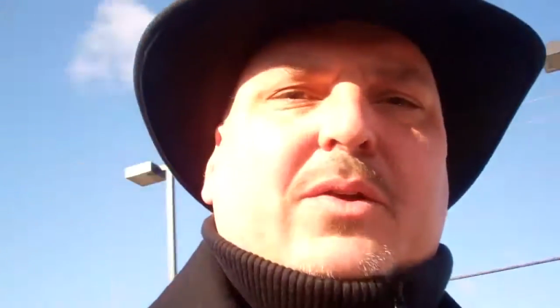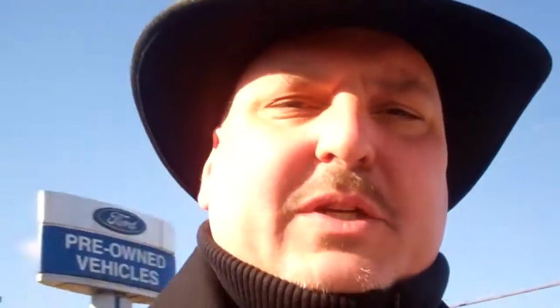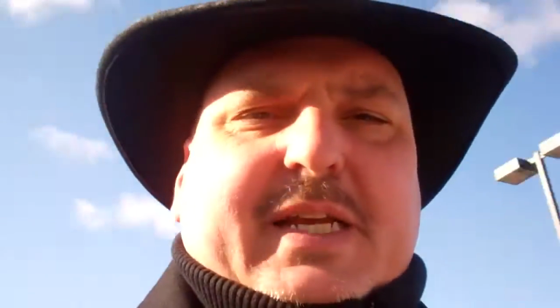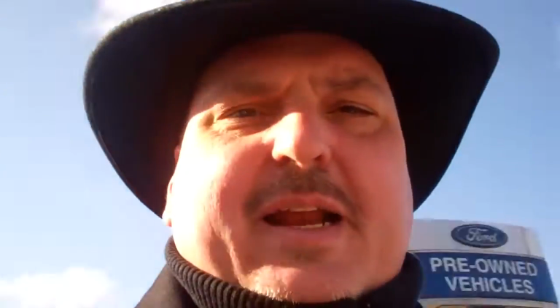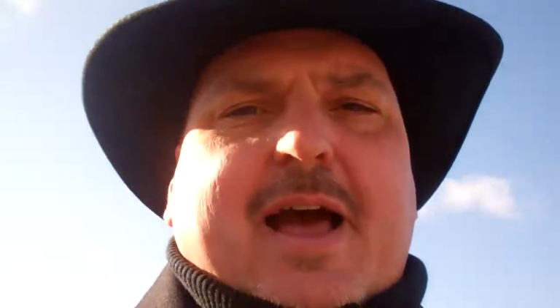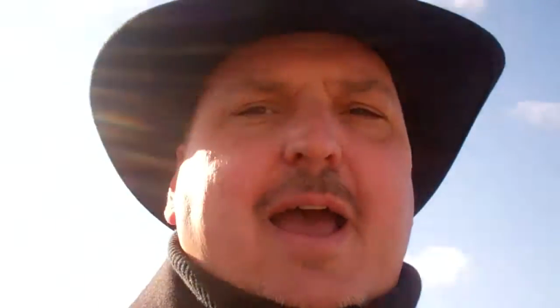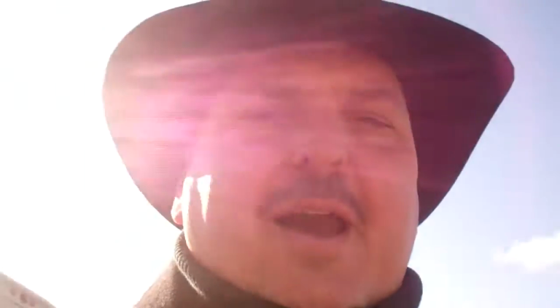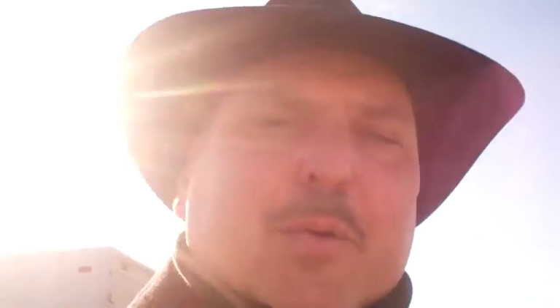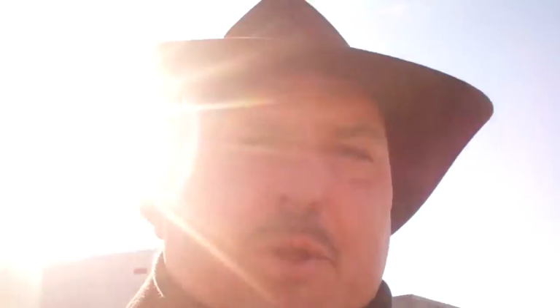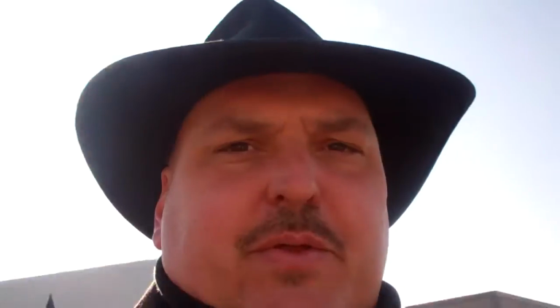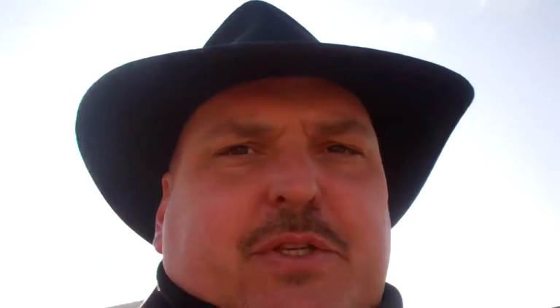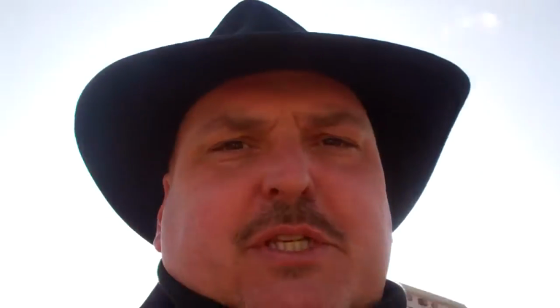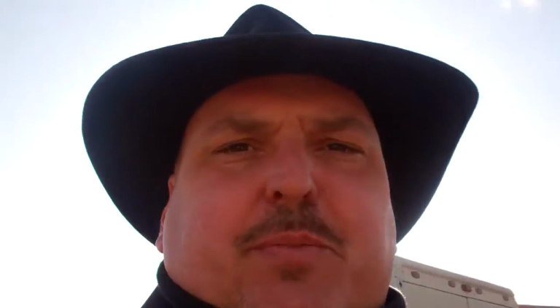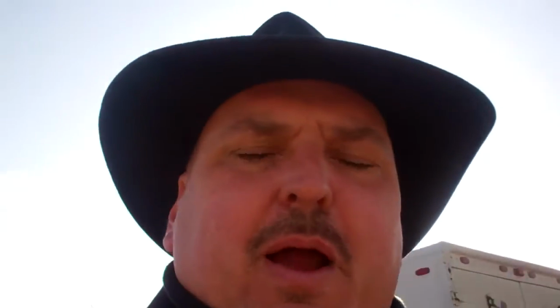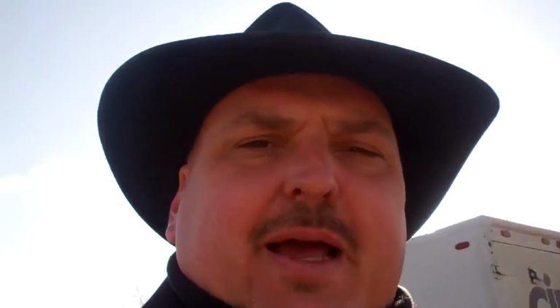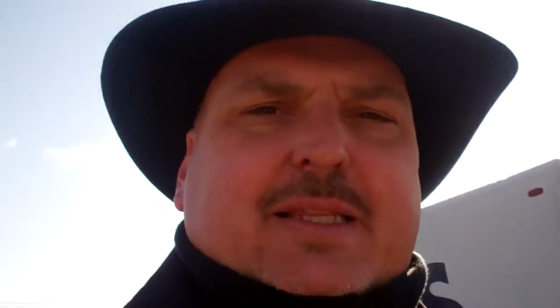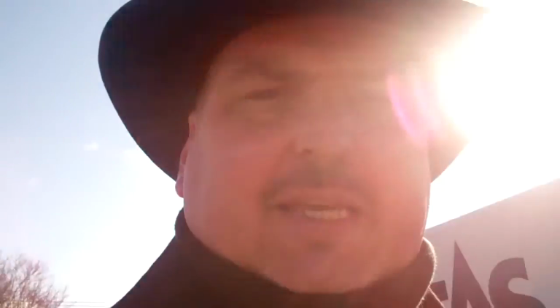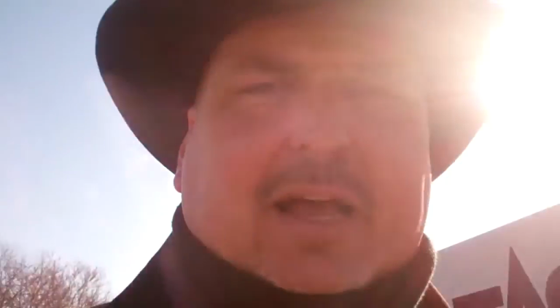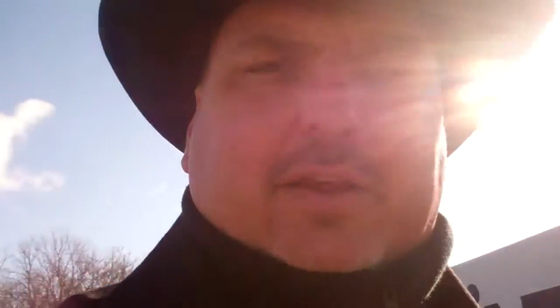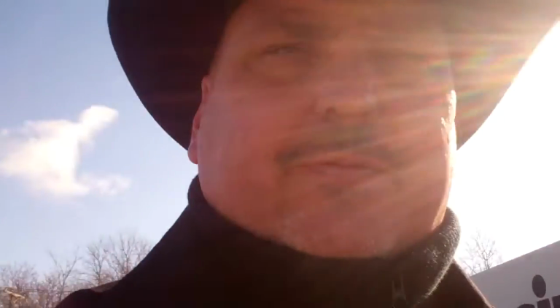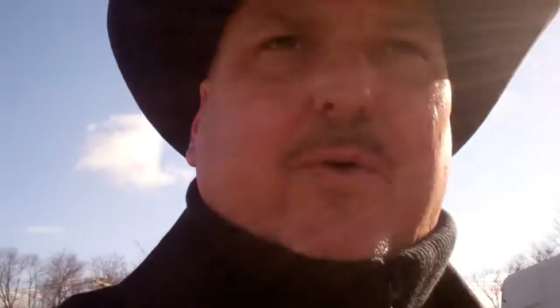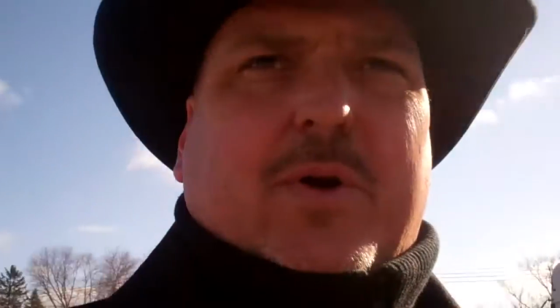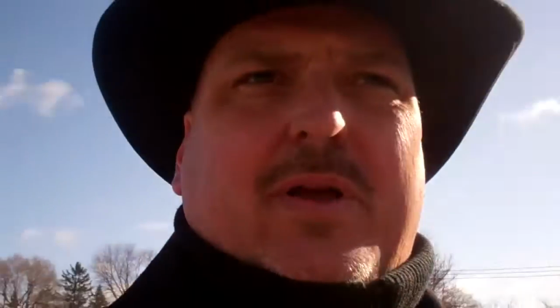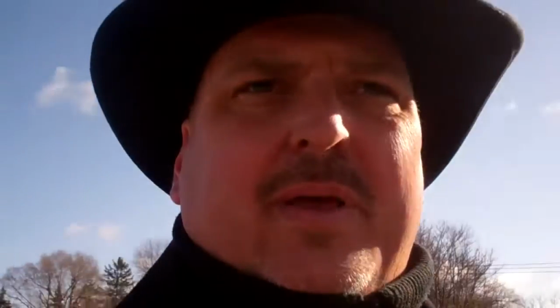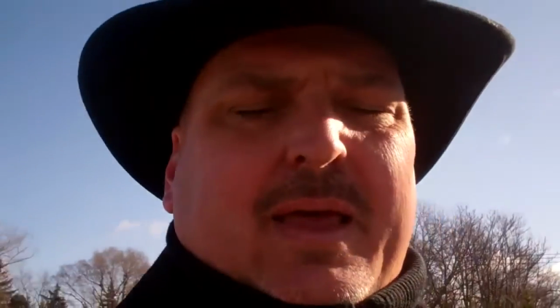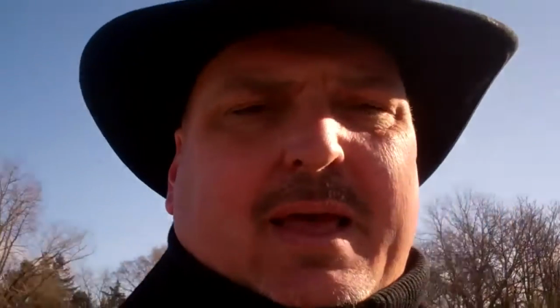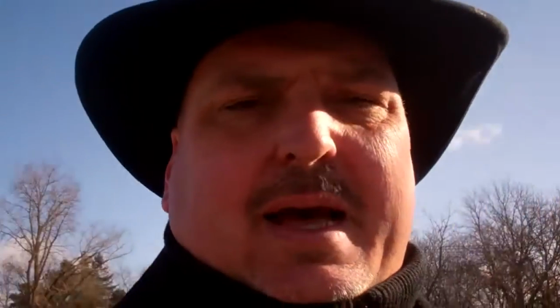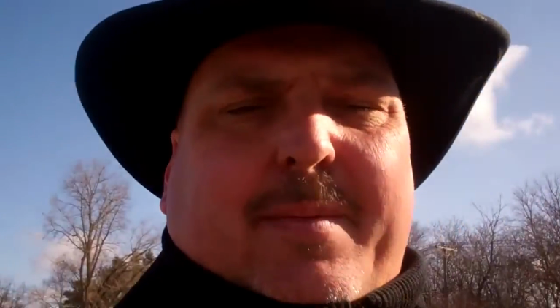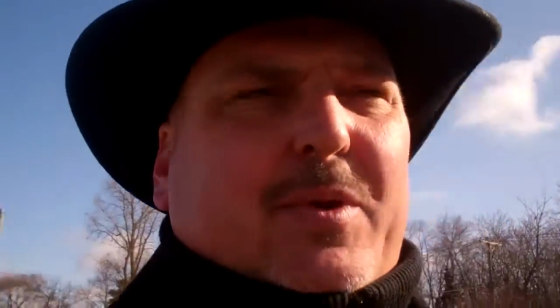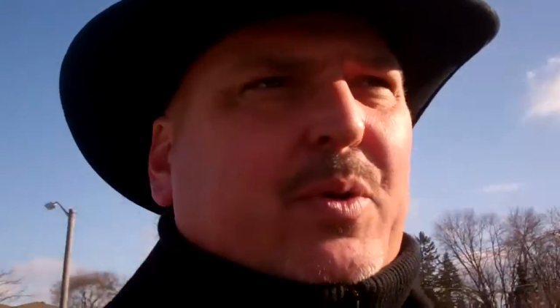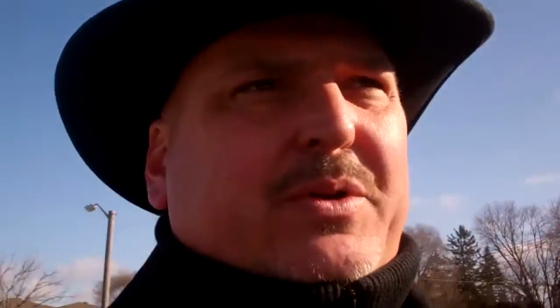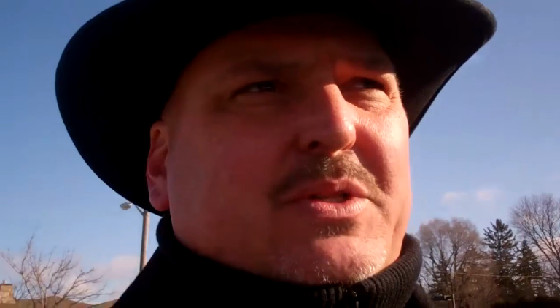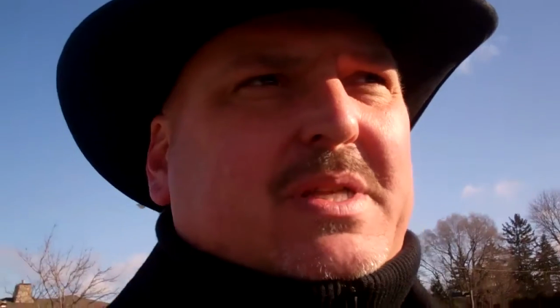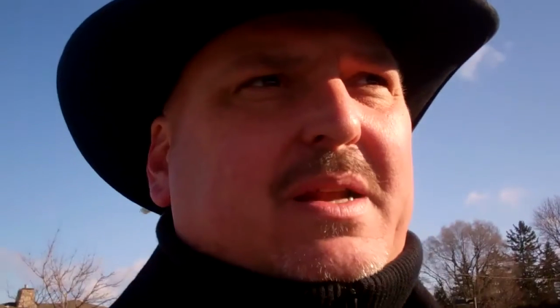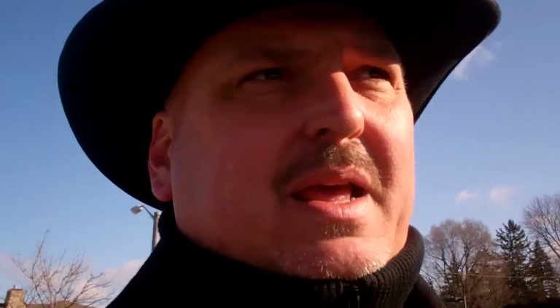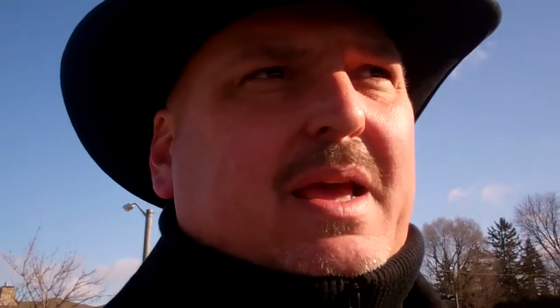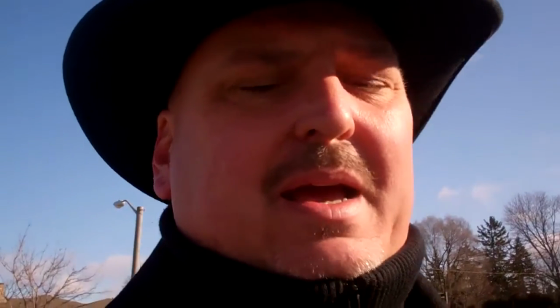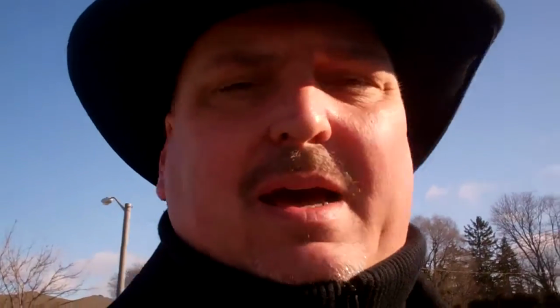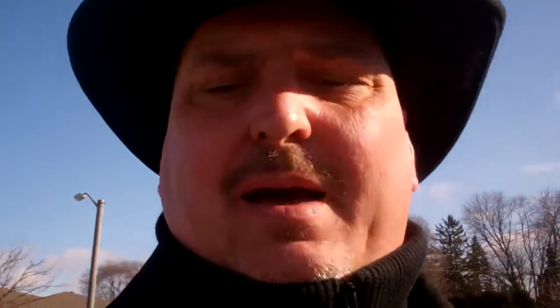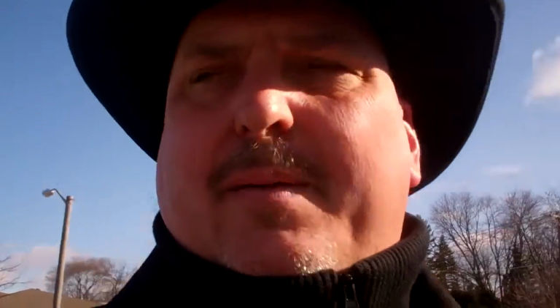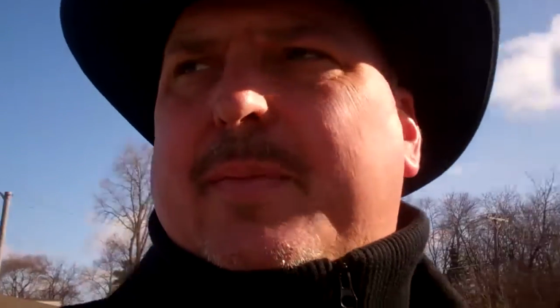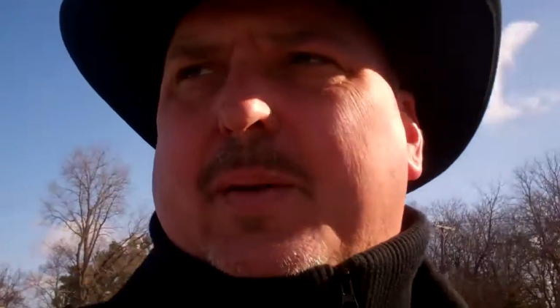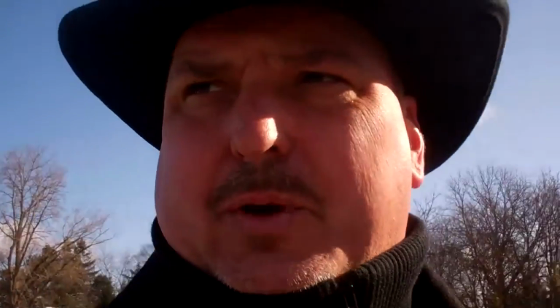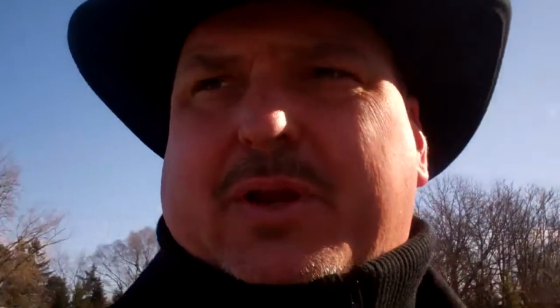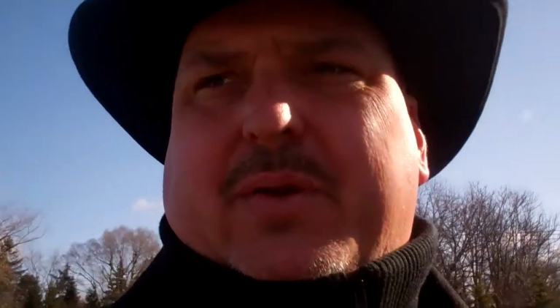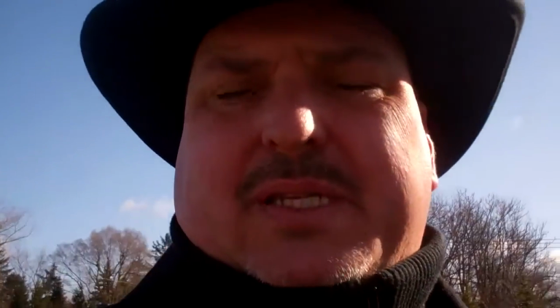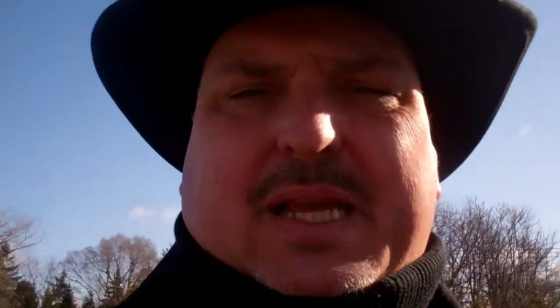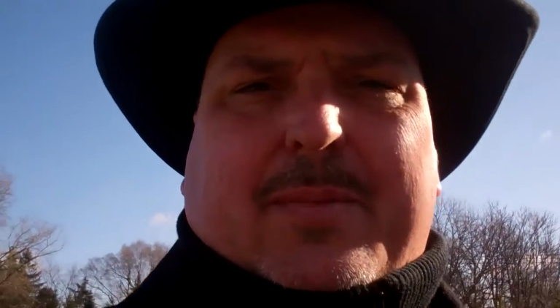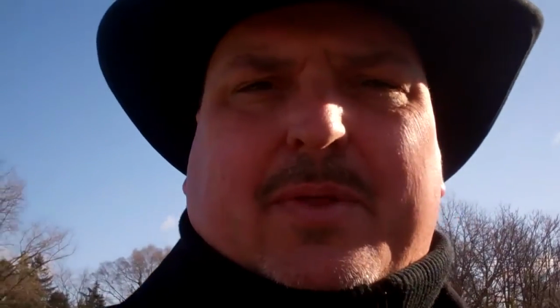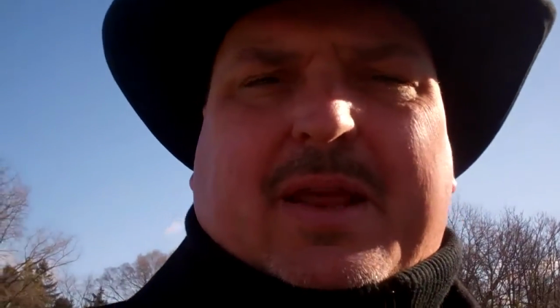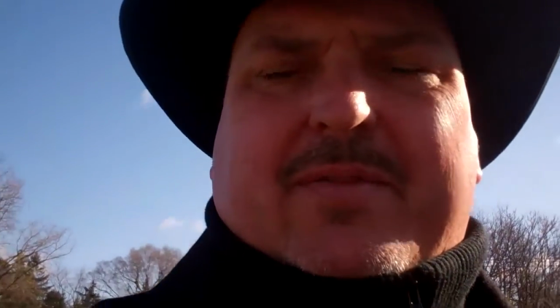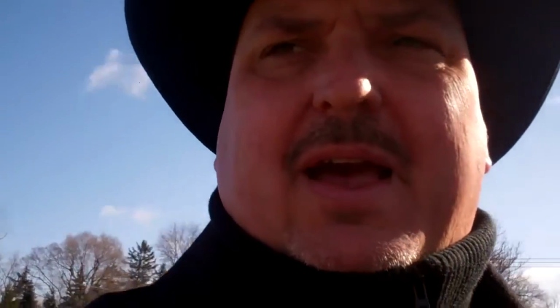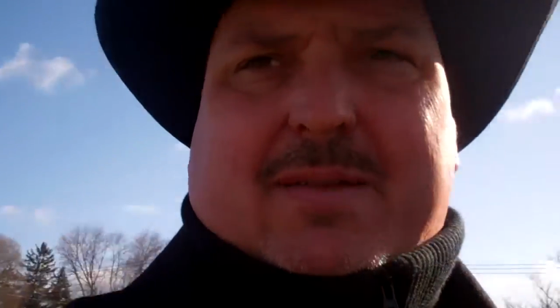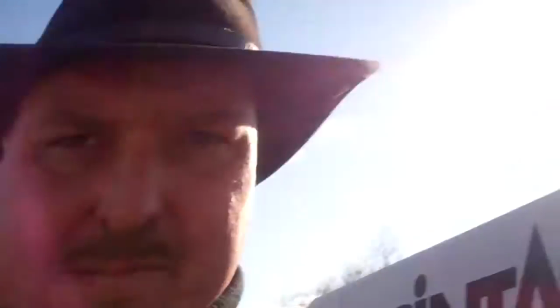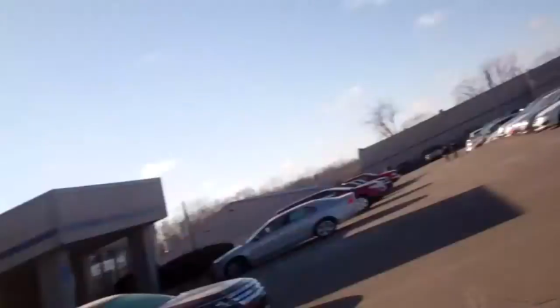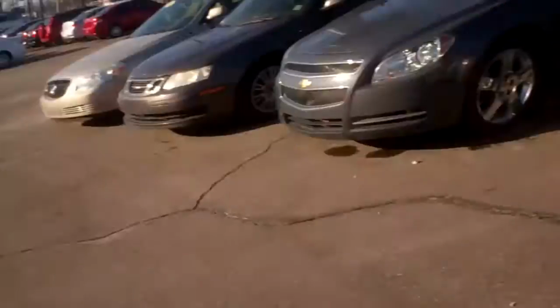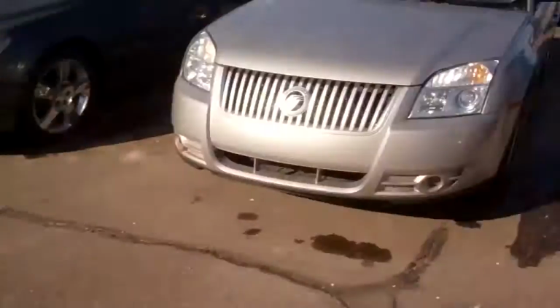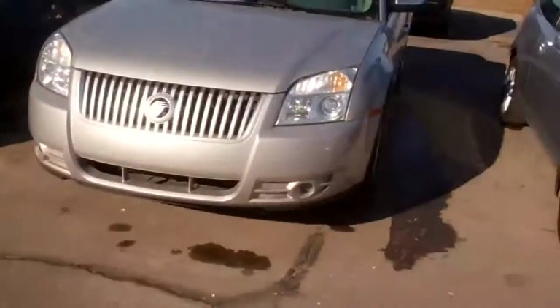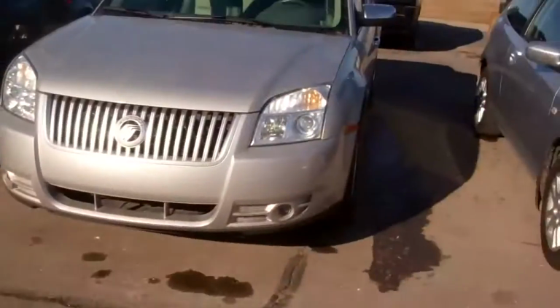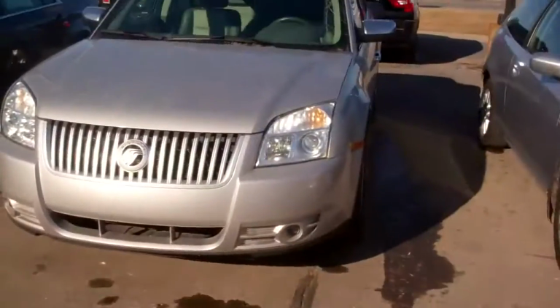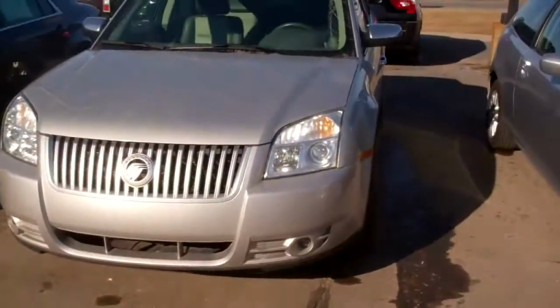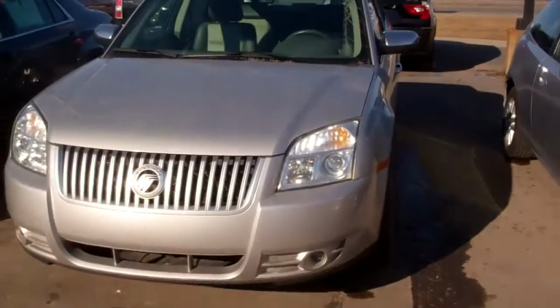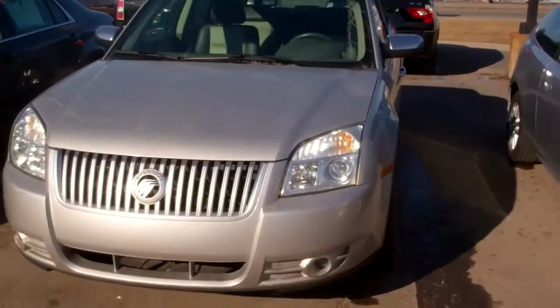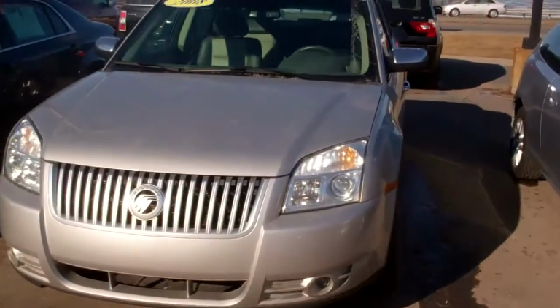Christina, hi, how are you? This is Brad at Skalnik Ford. You were interested in a Mercury Sable that I've got. Here it is.